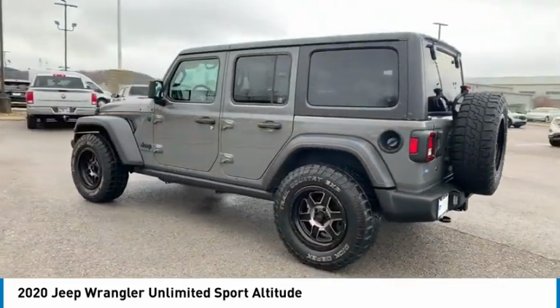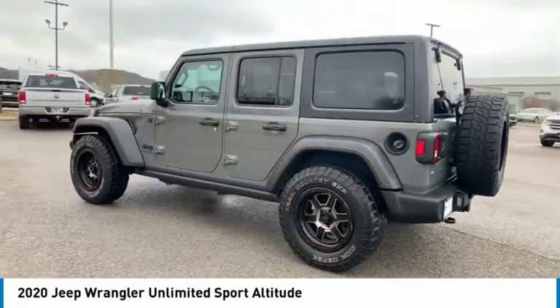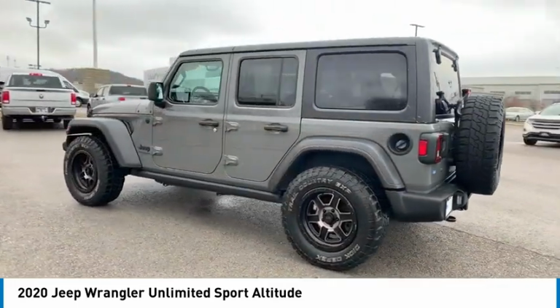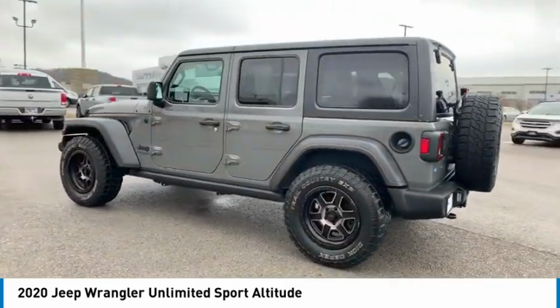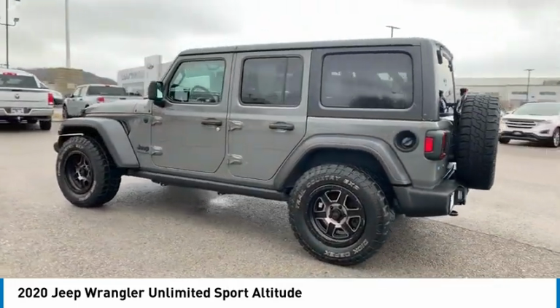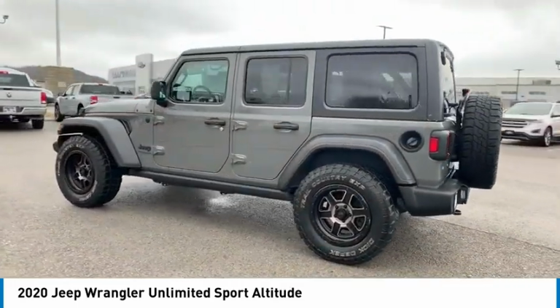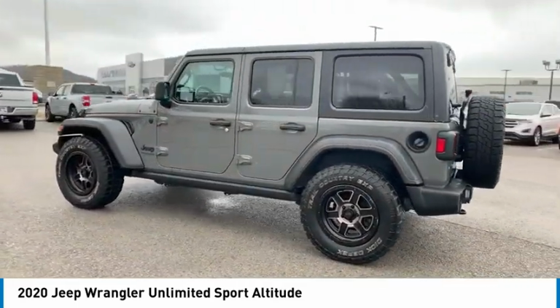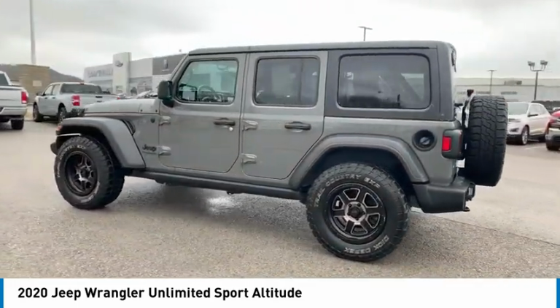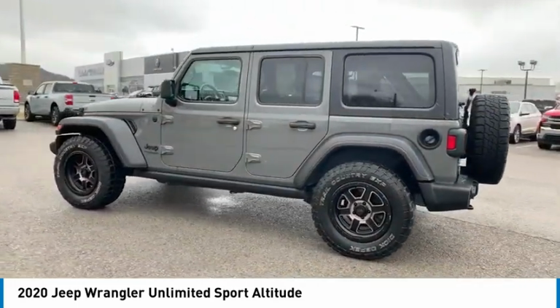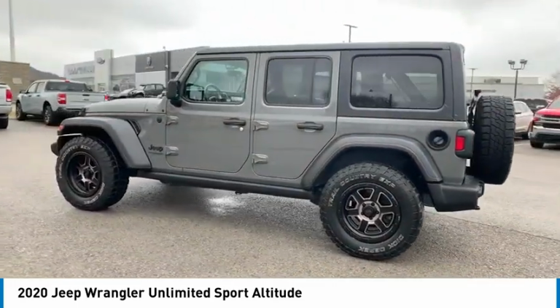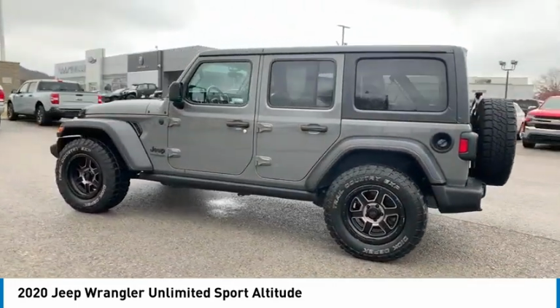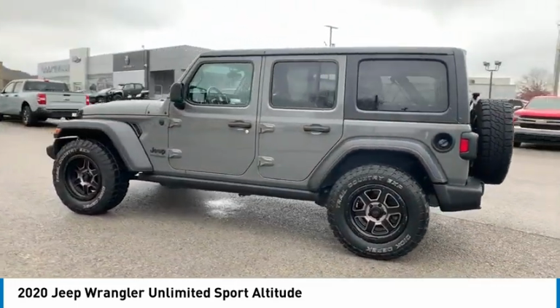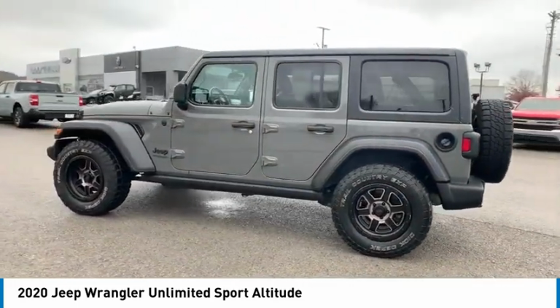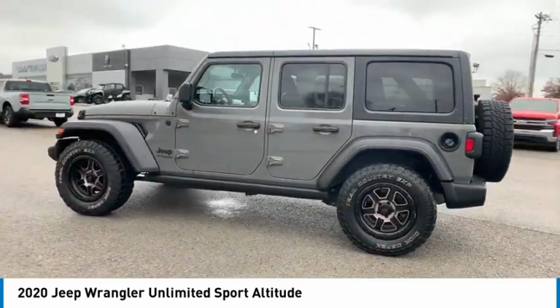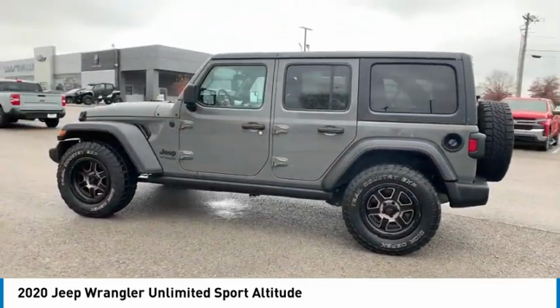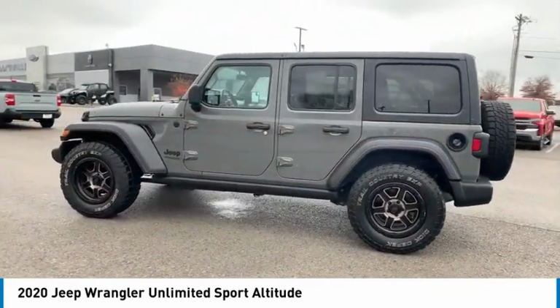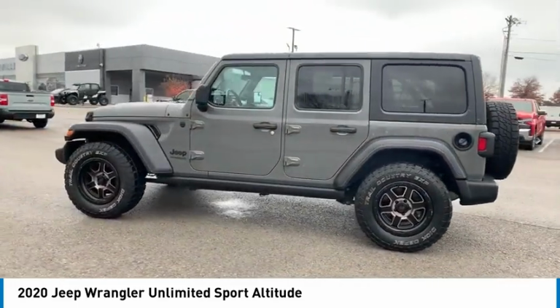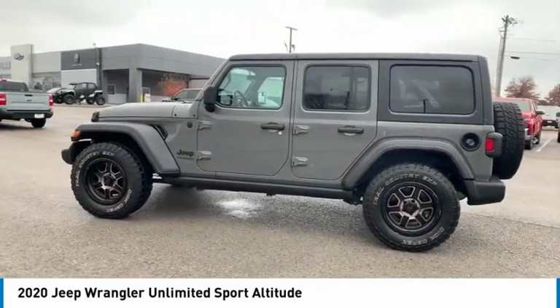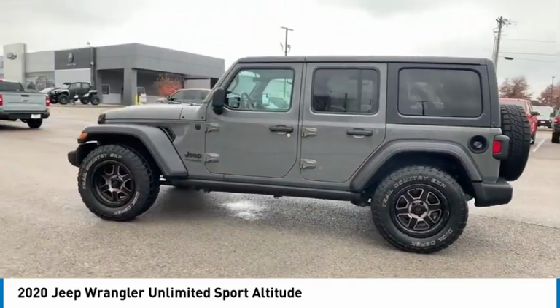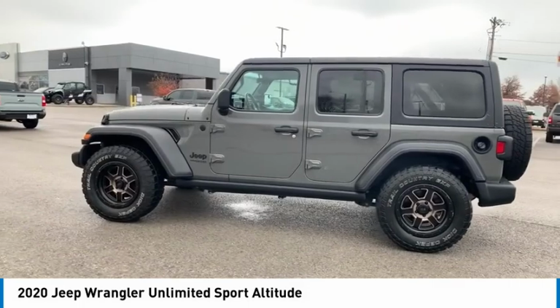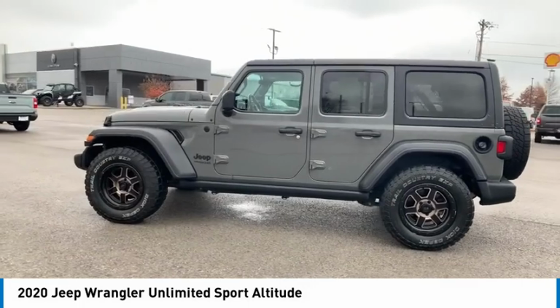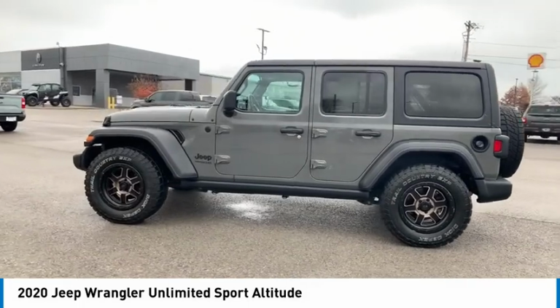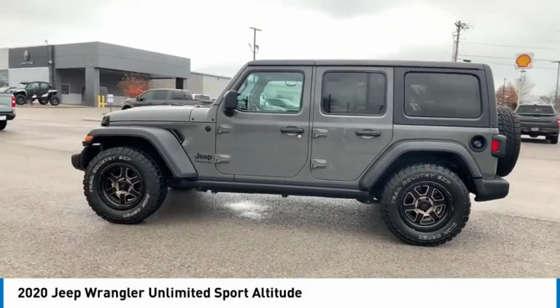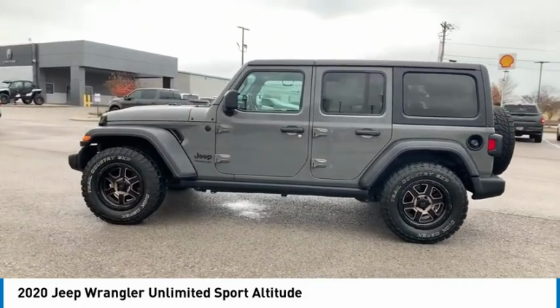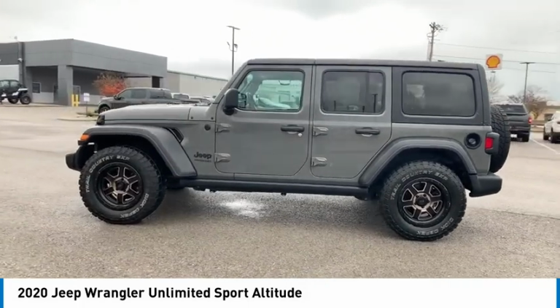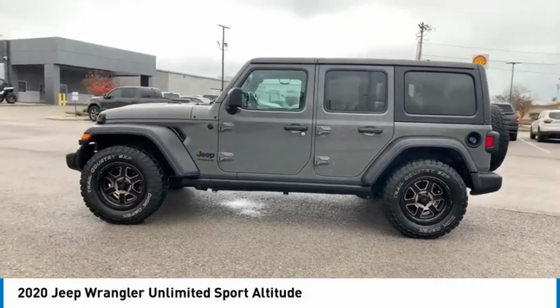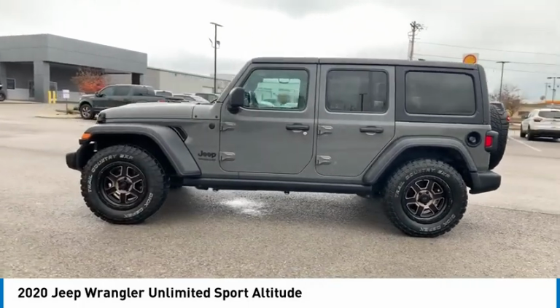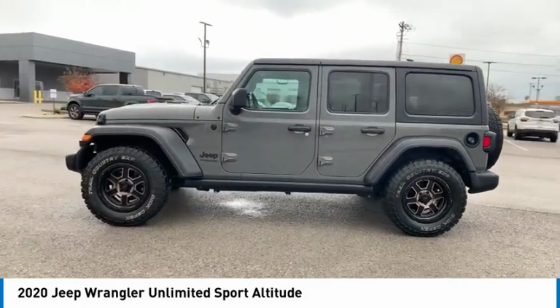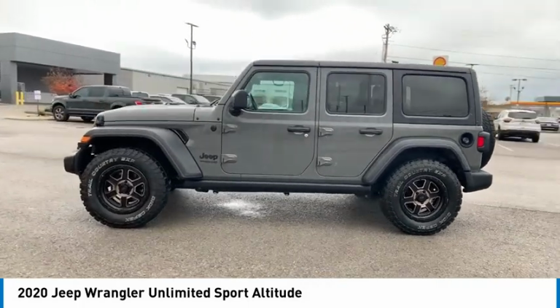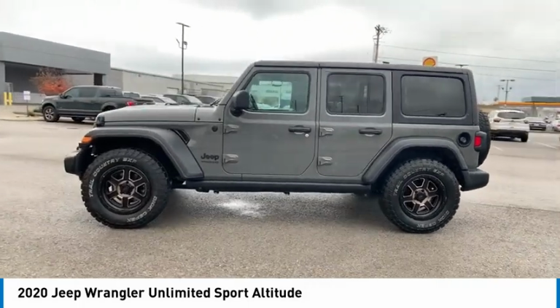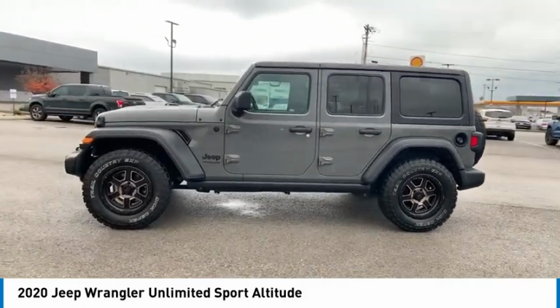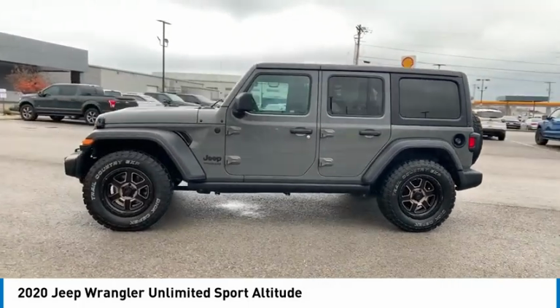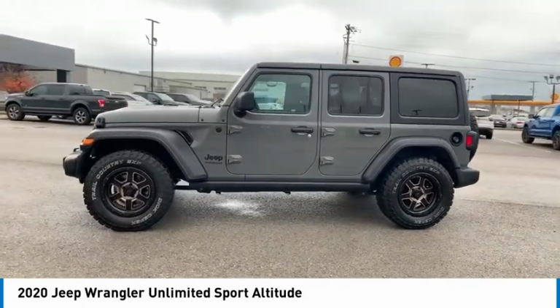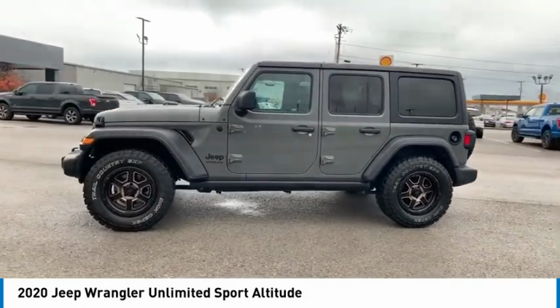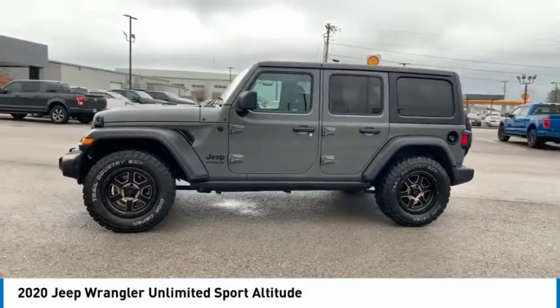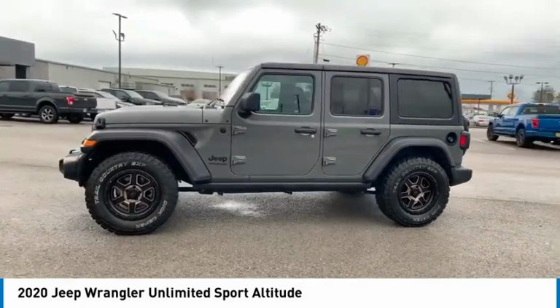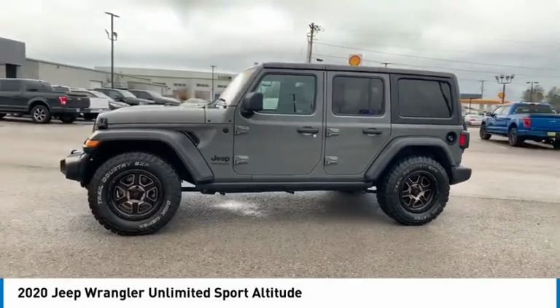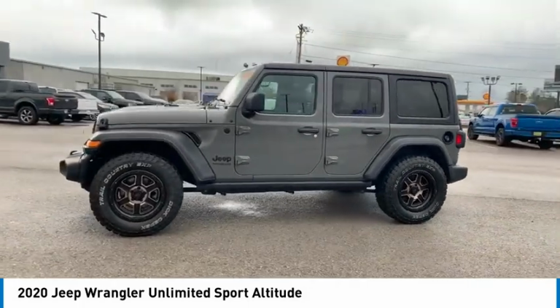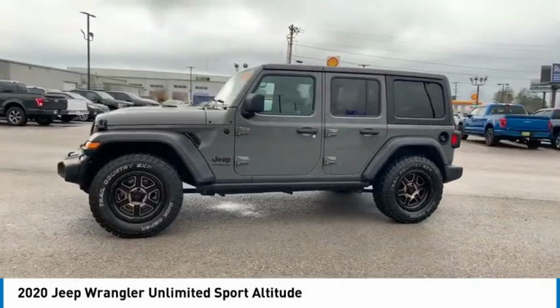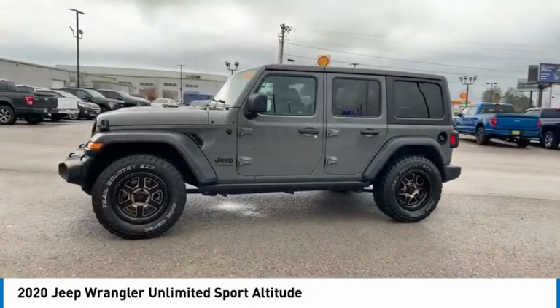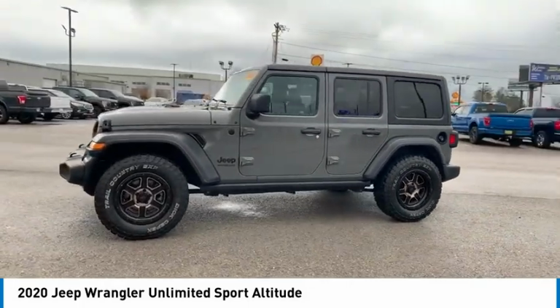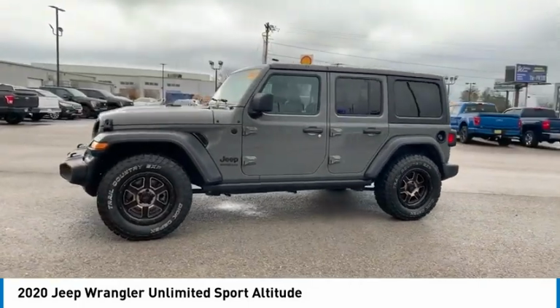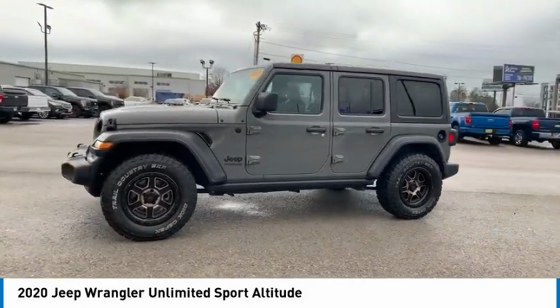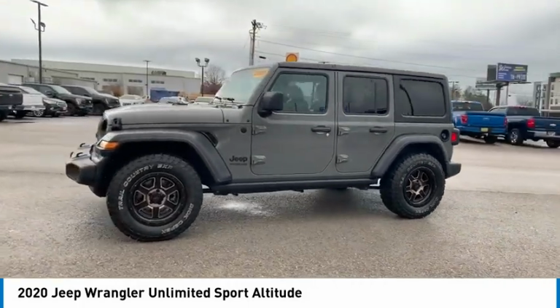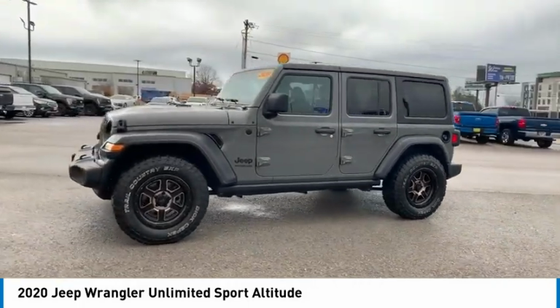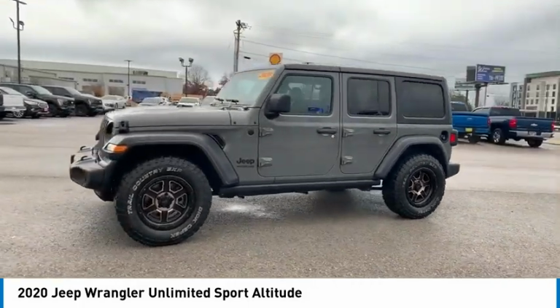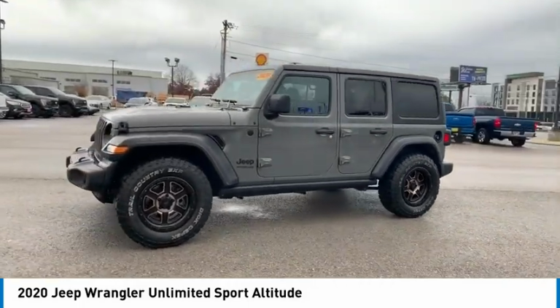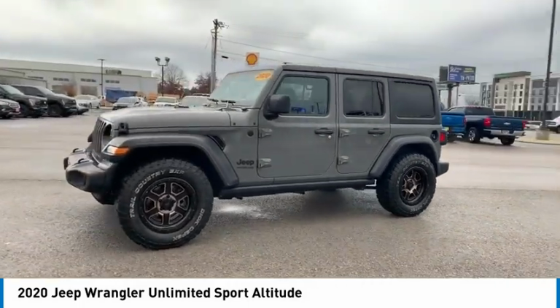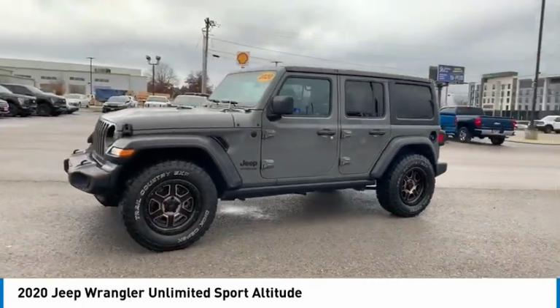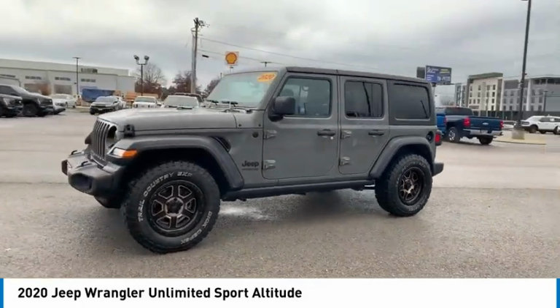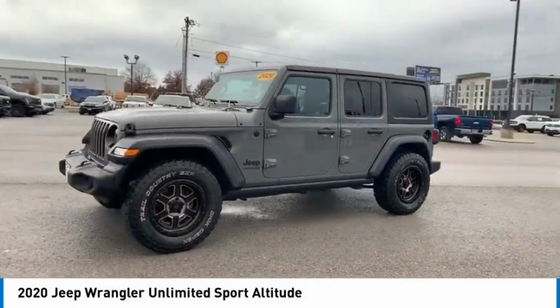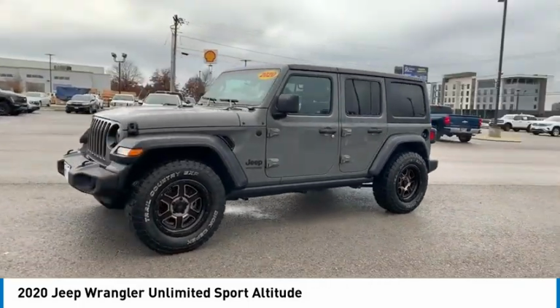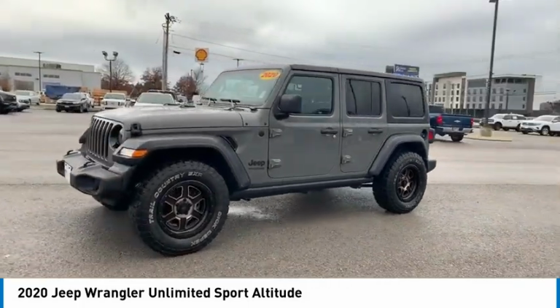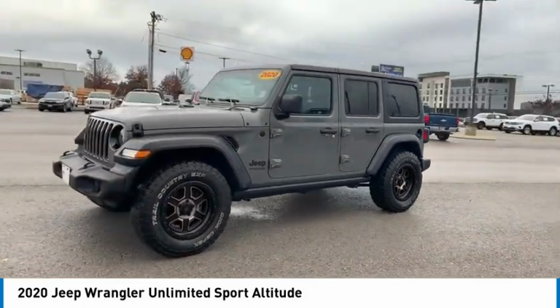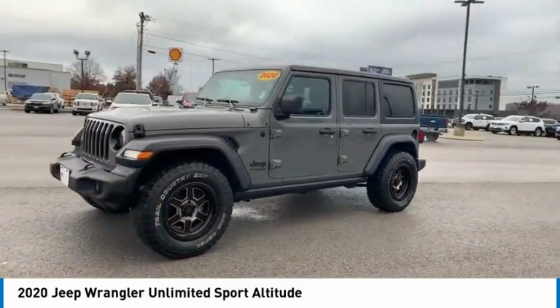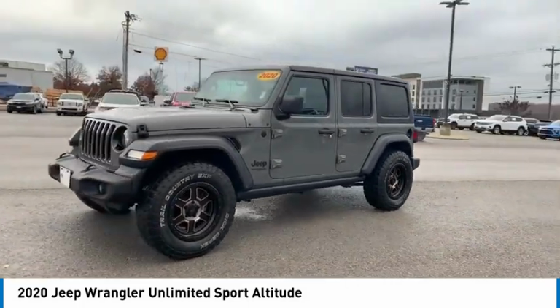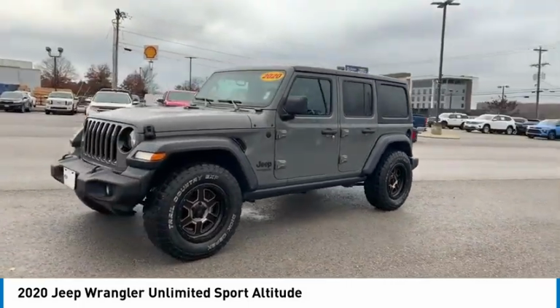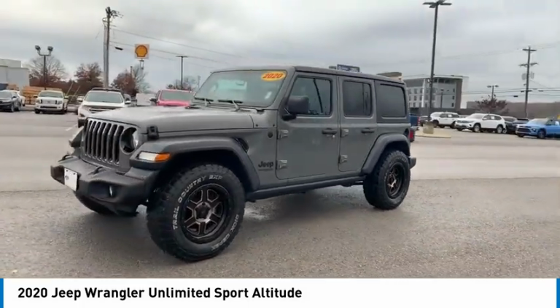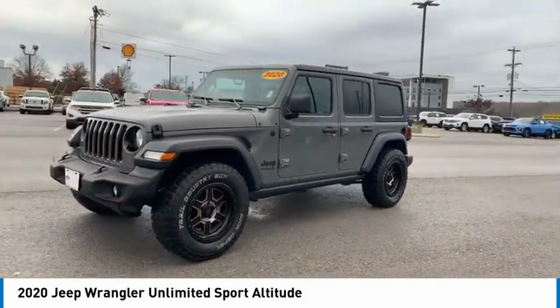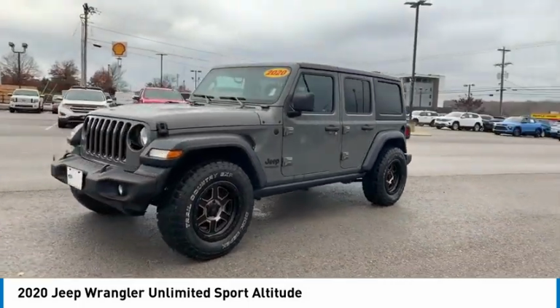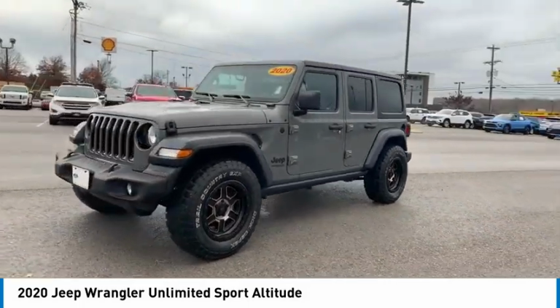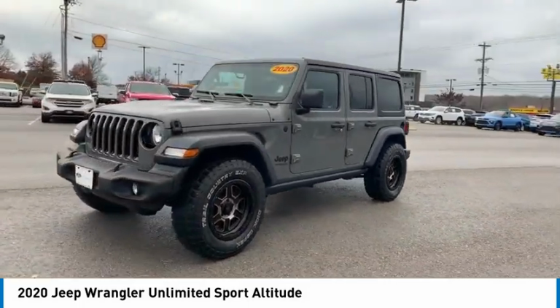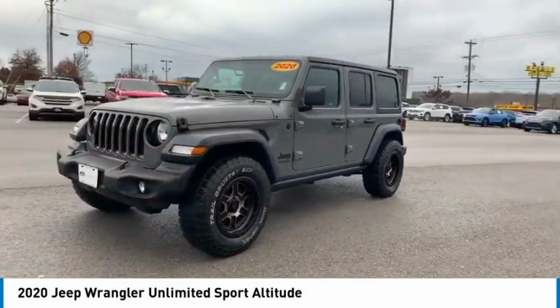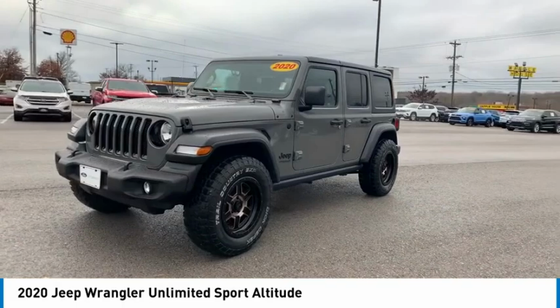Stylish, rugged and comfortable — all traits of the Wrangler that let you decide where you want to go and how you want to get there.